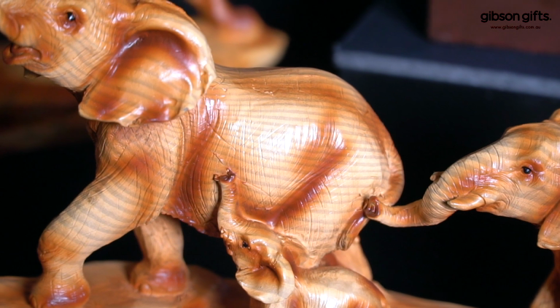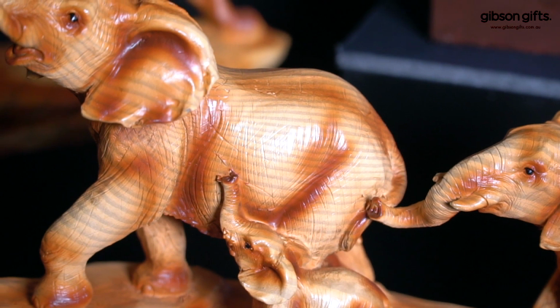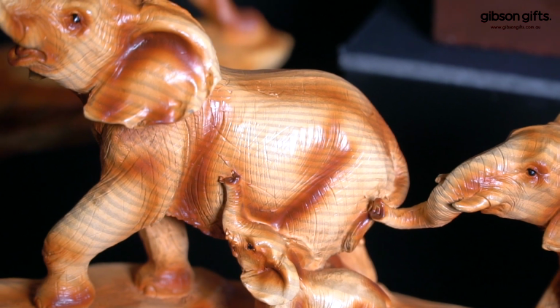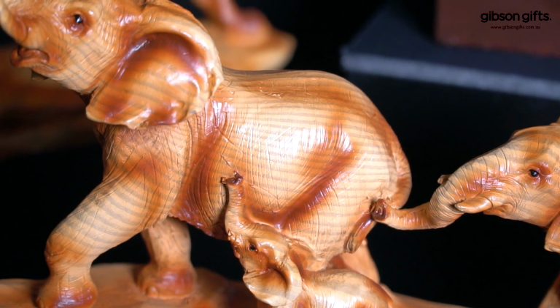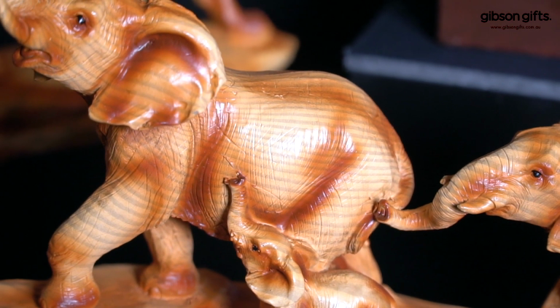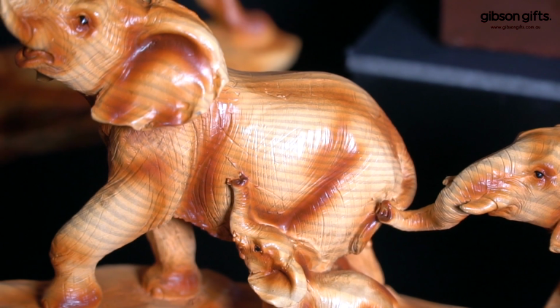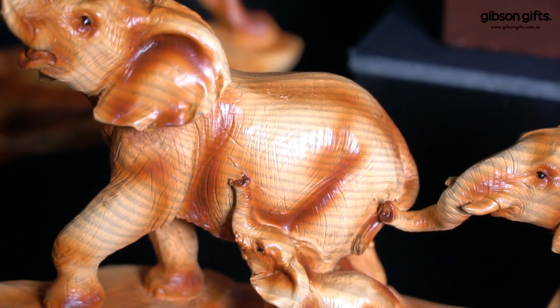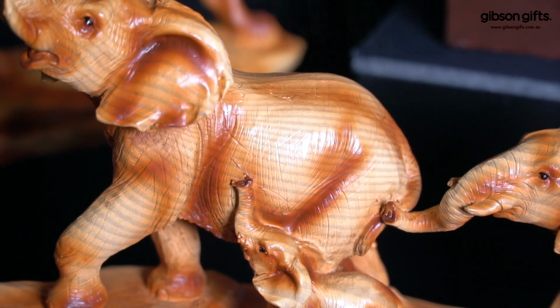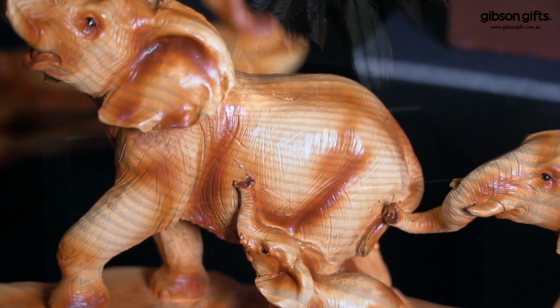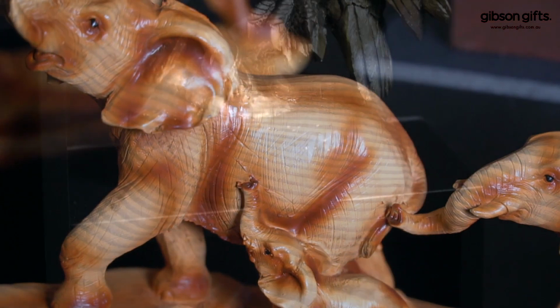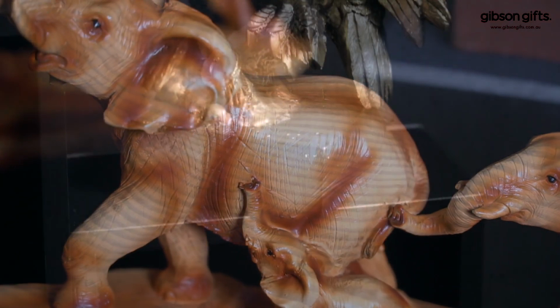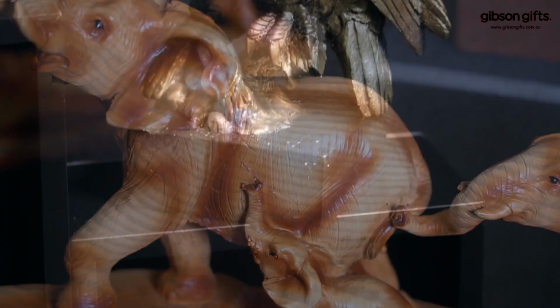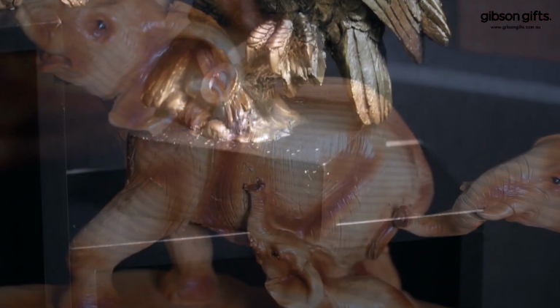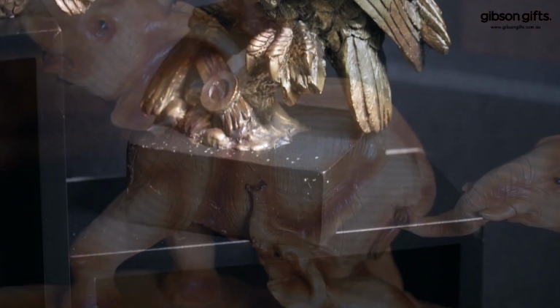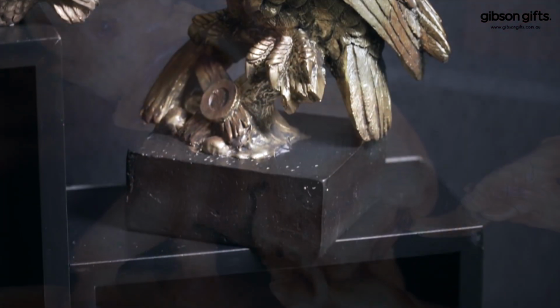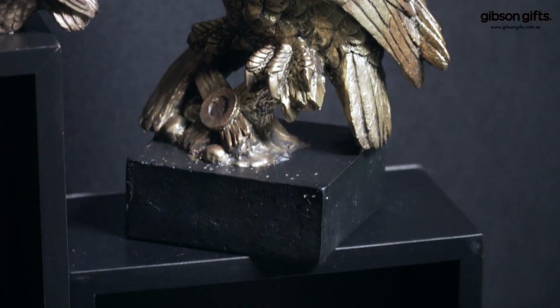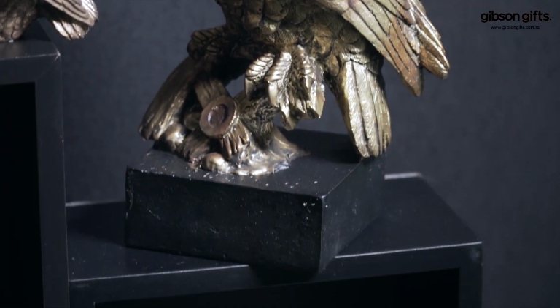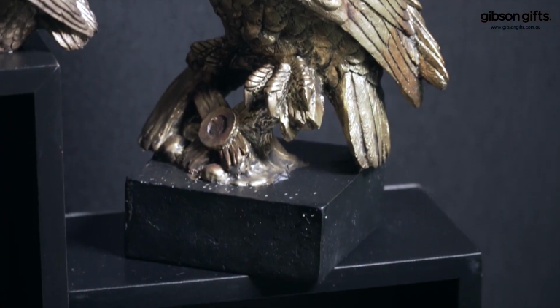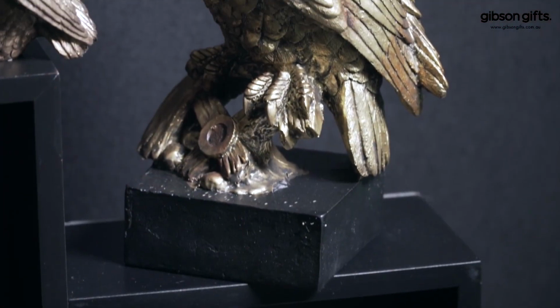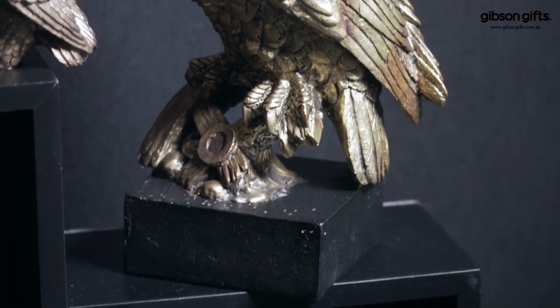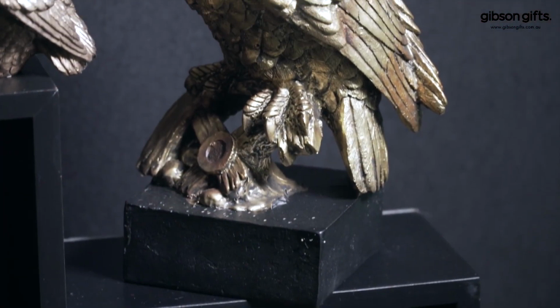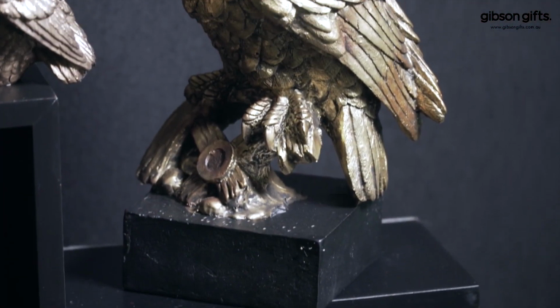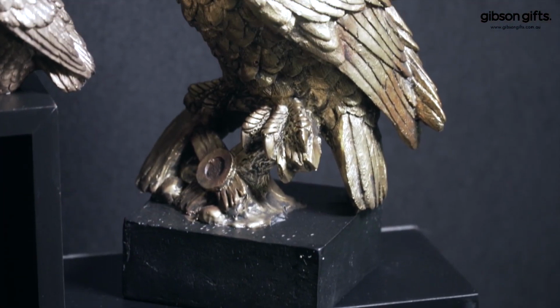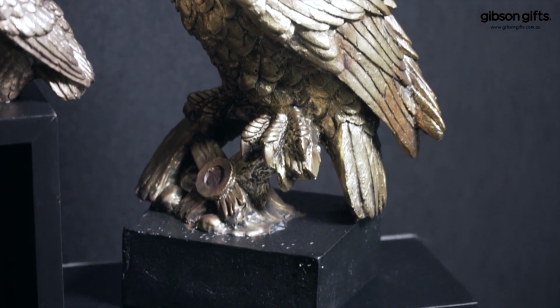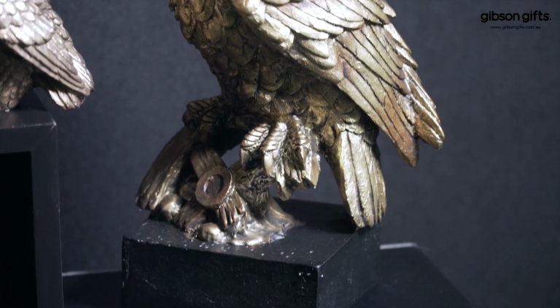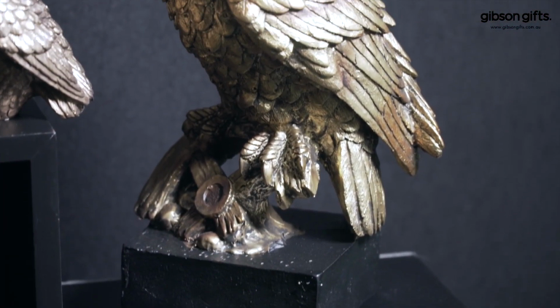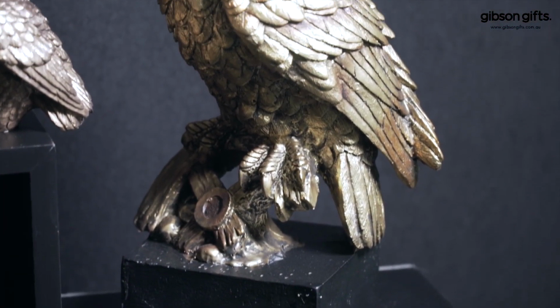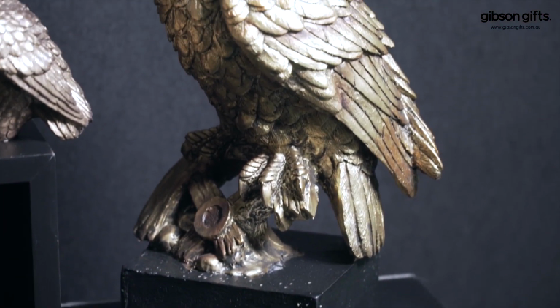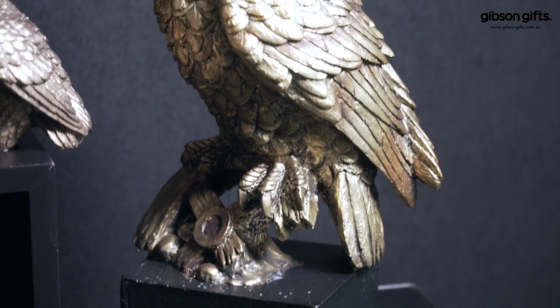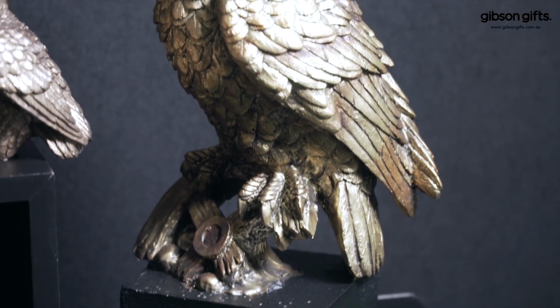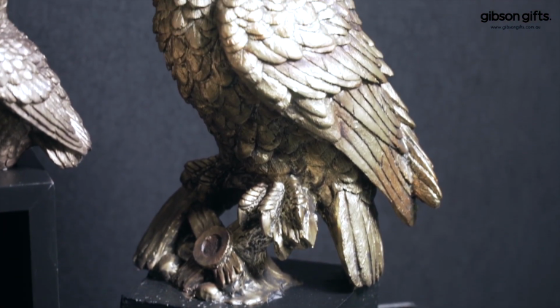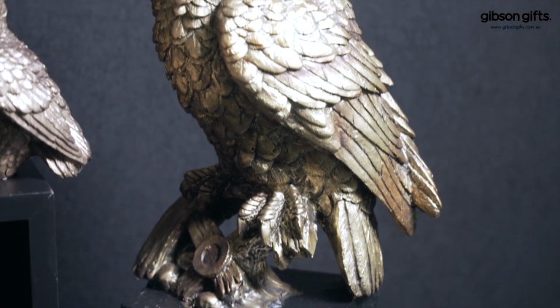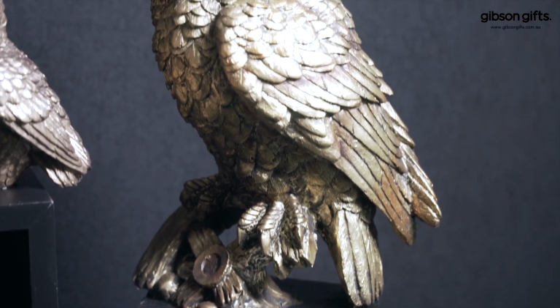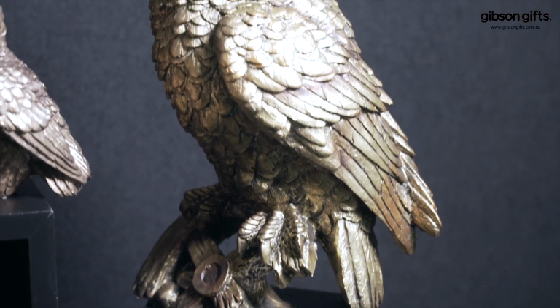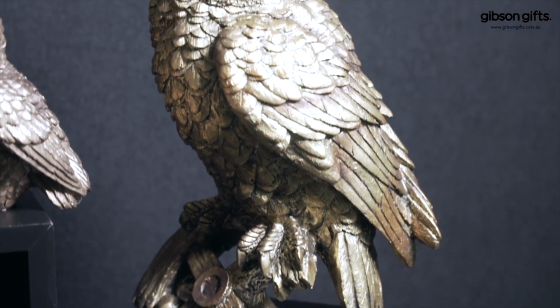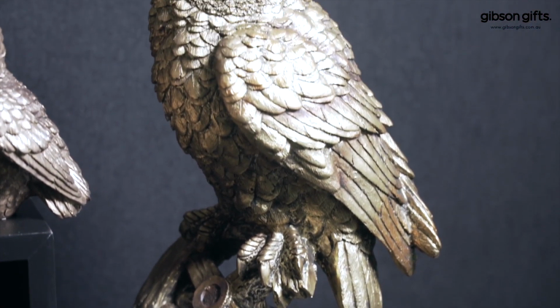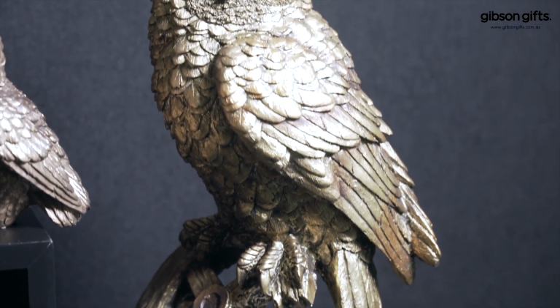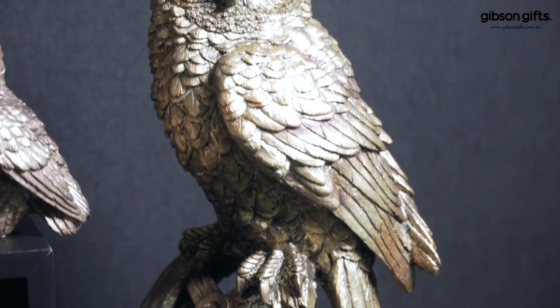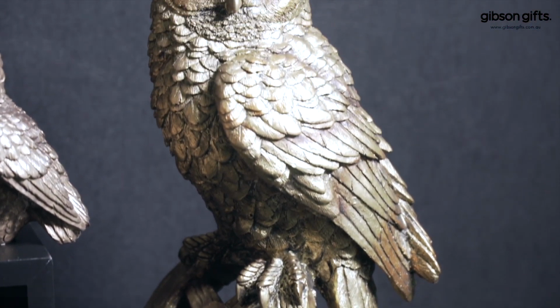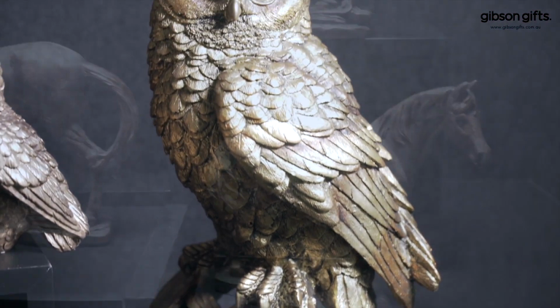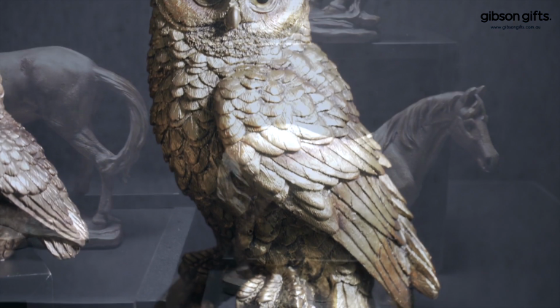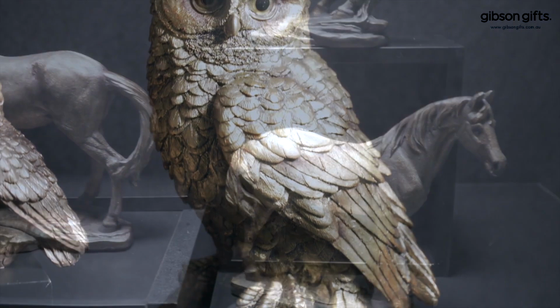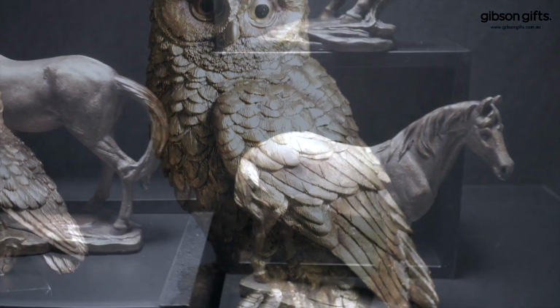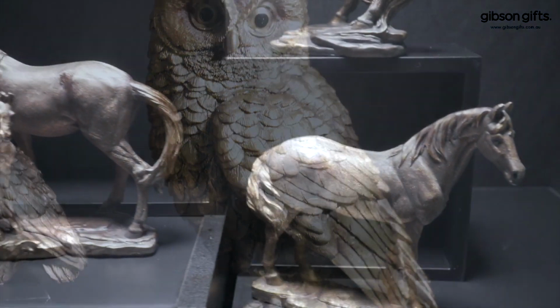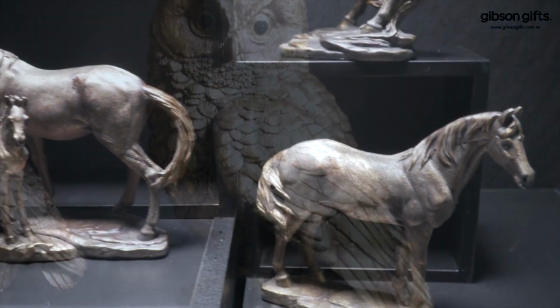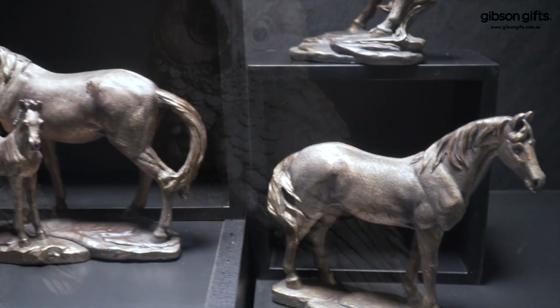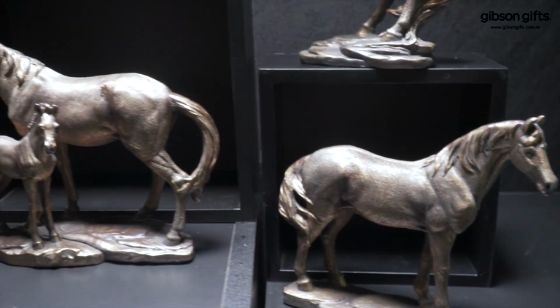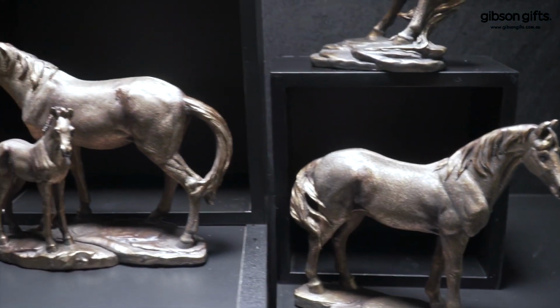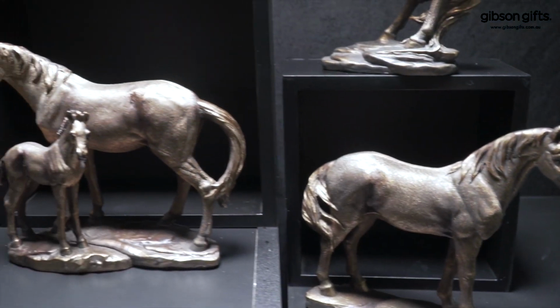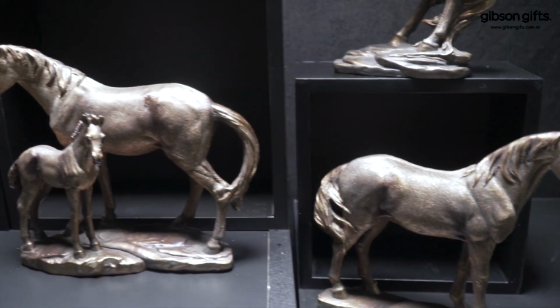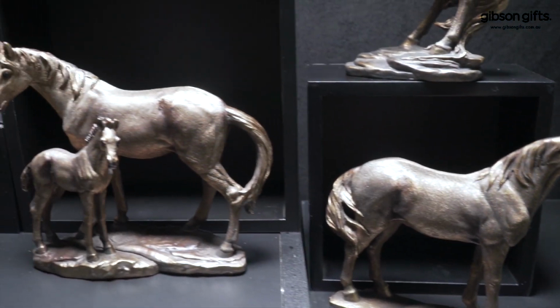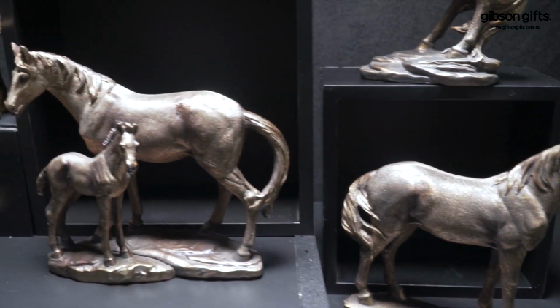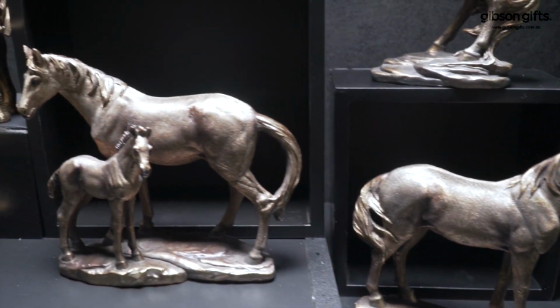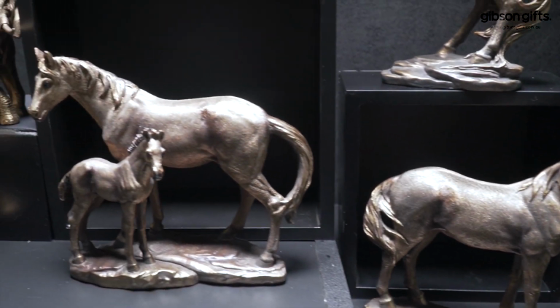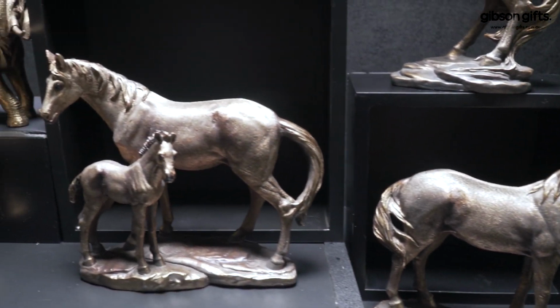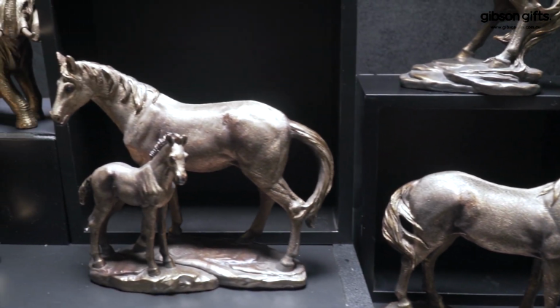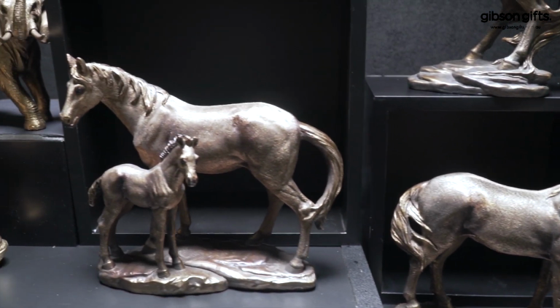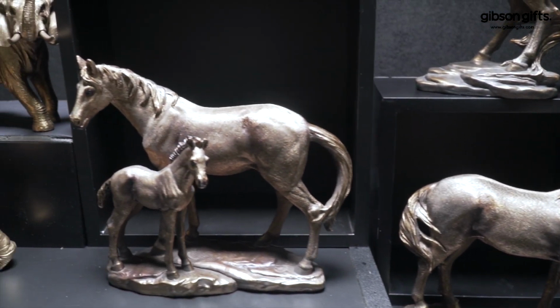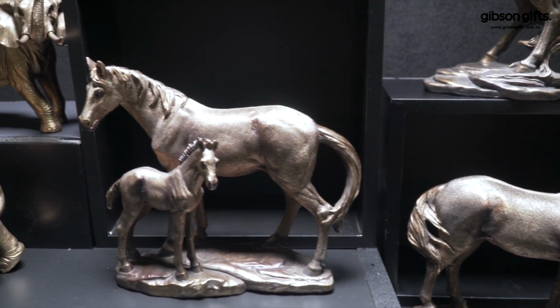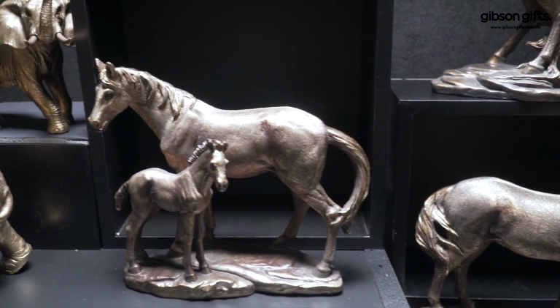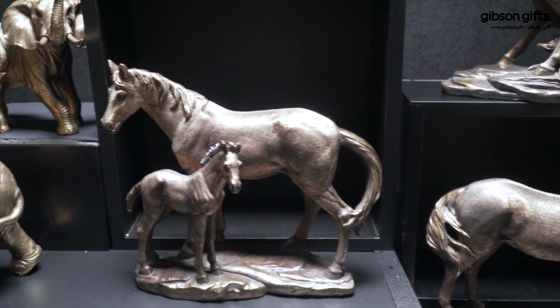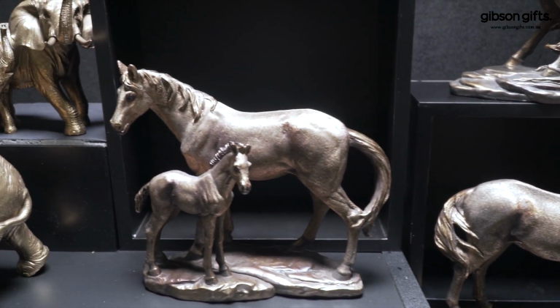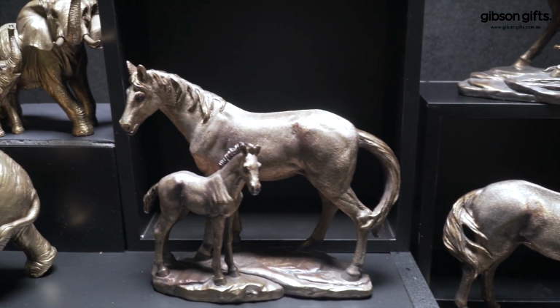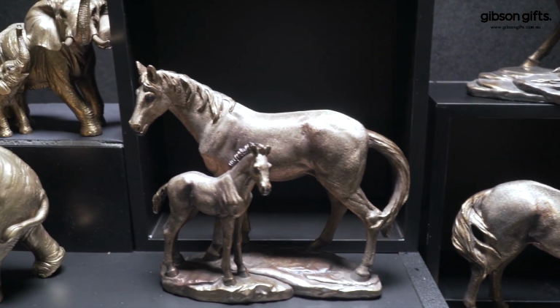Found in general gifts on the Gibson Gifts website and wholesaling from an affordable $8.95, these high-quality, ageless designs are not to be missed.